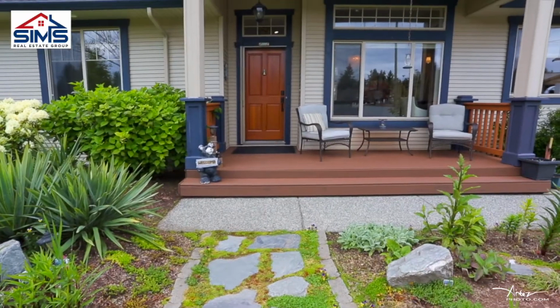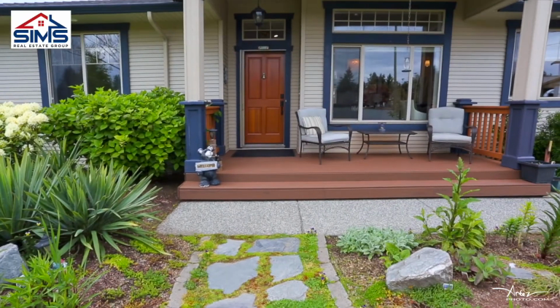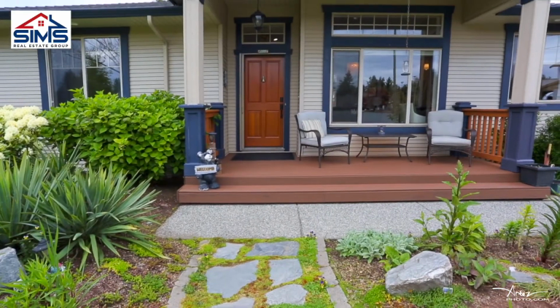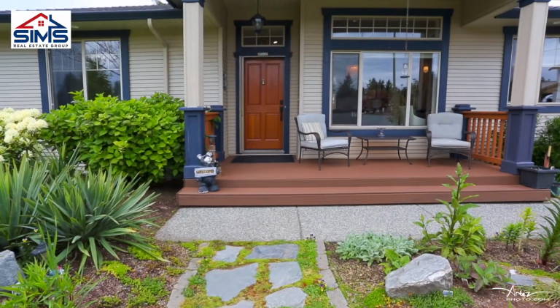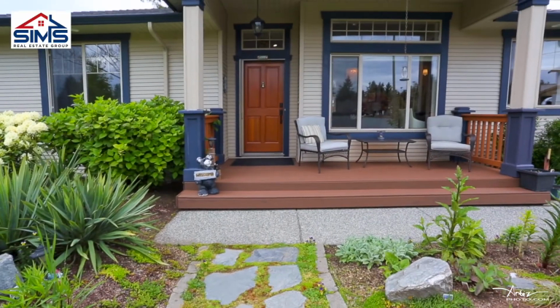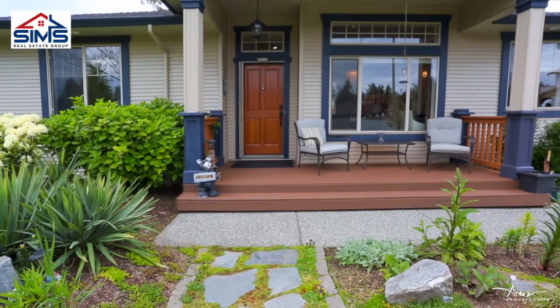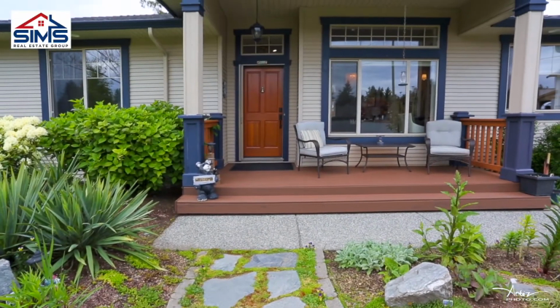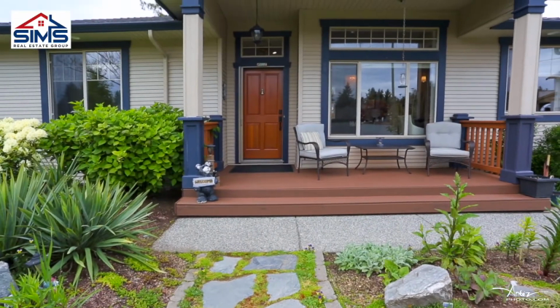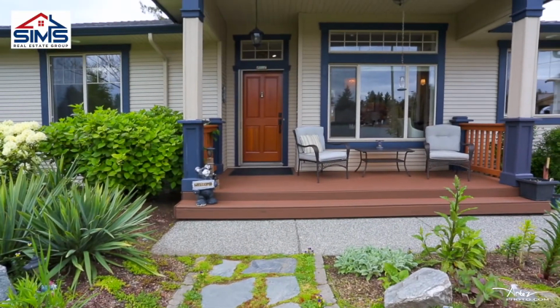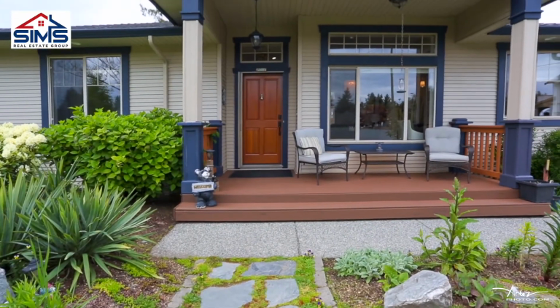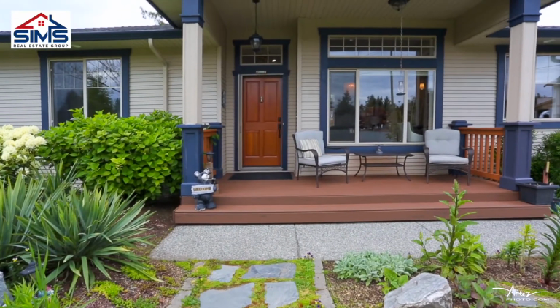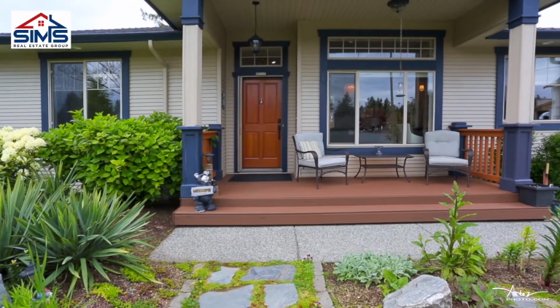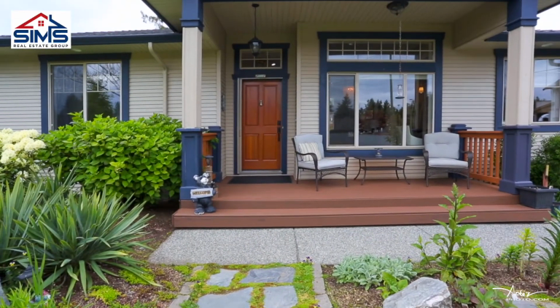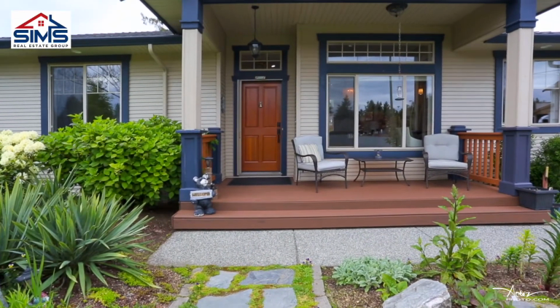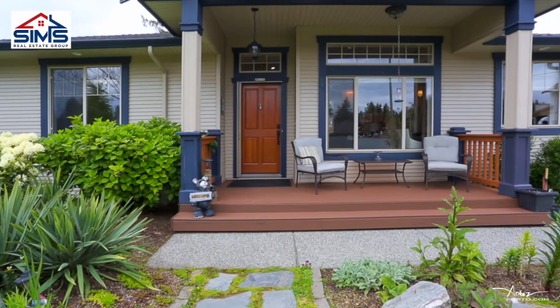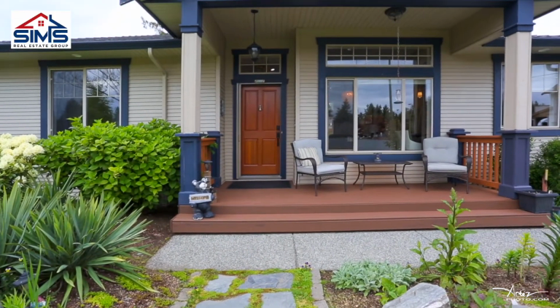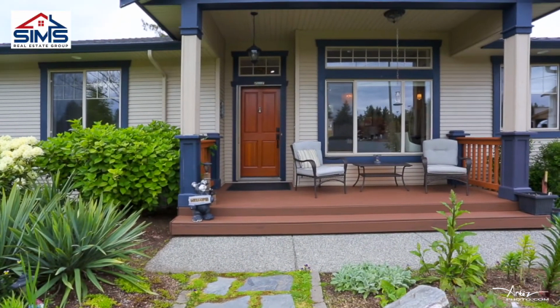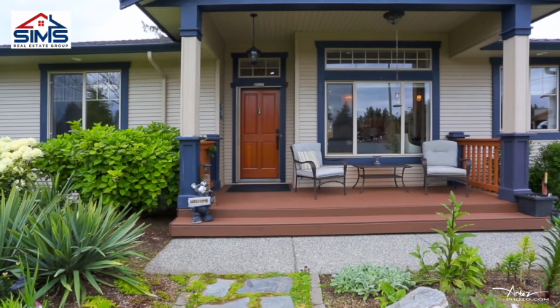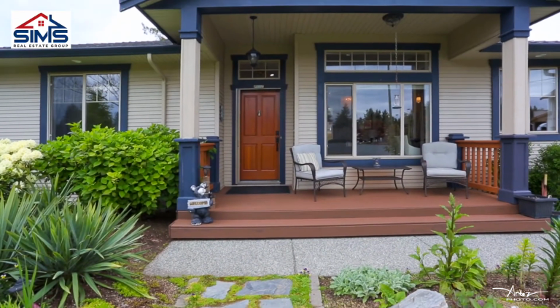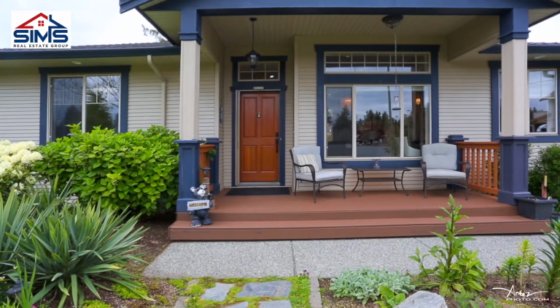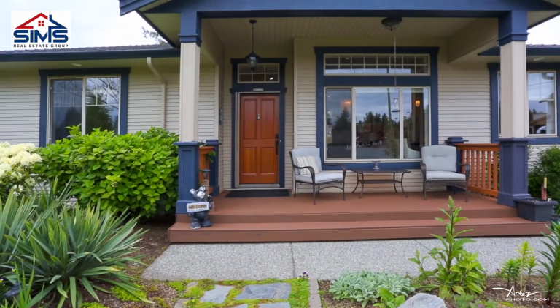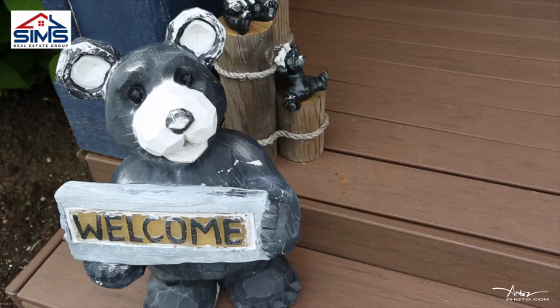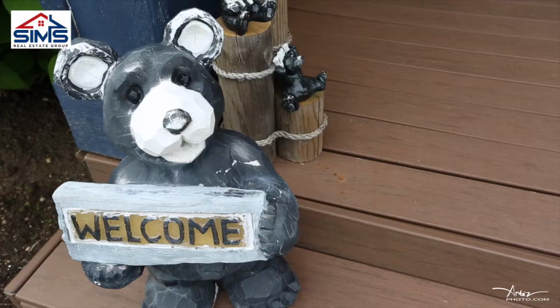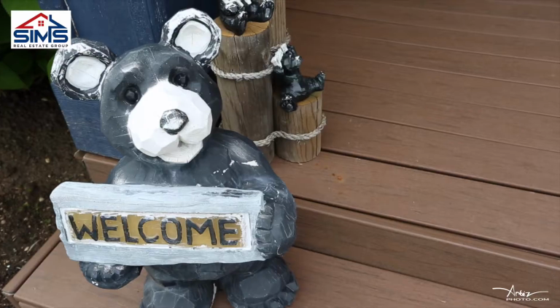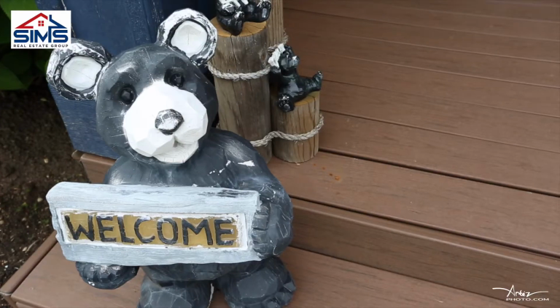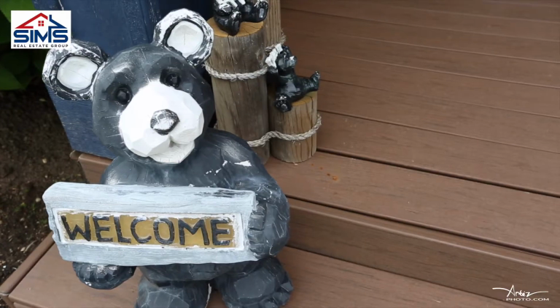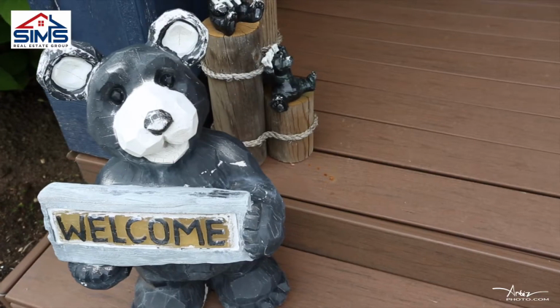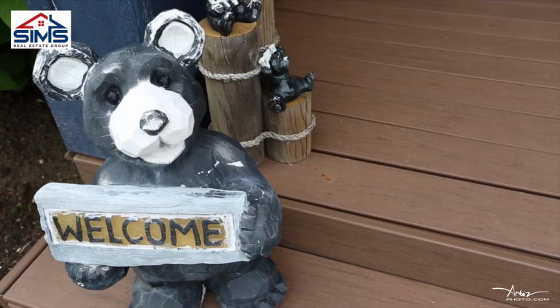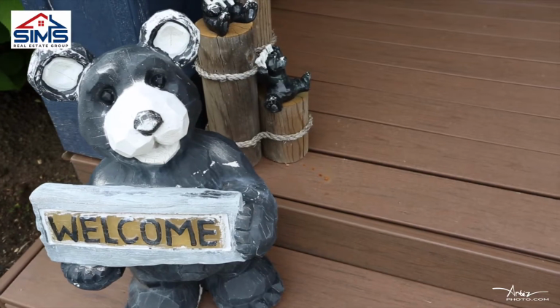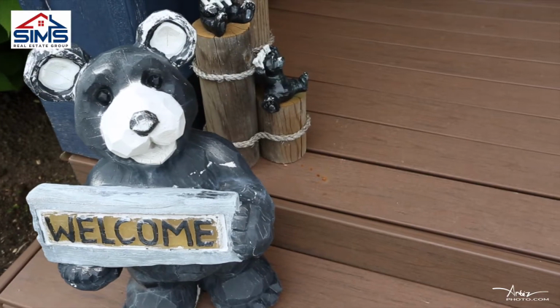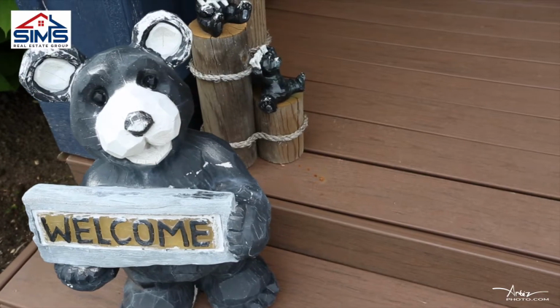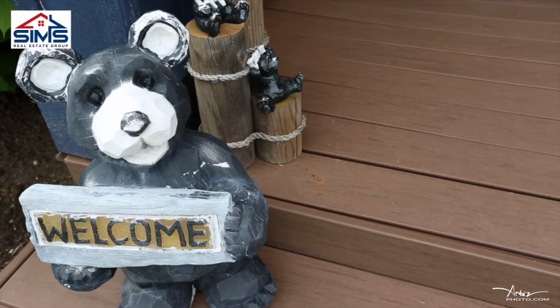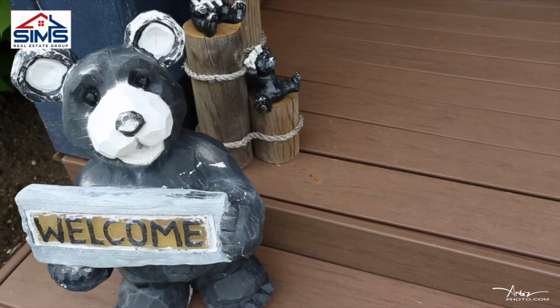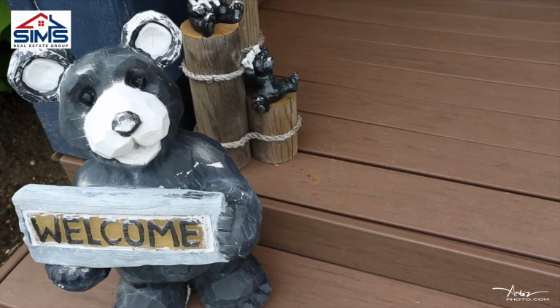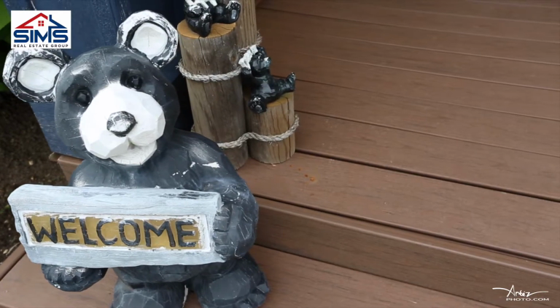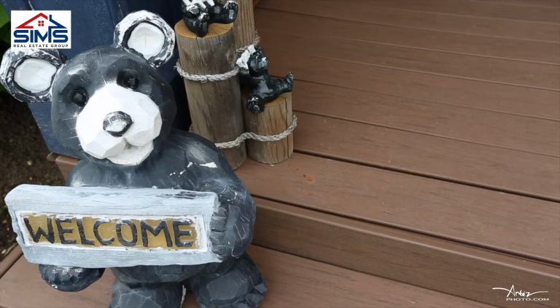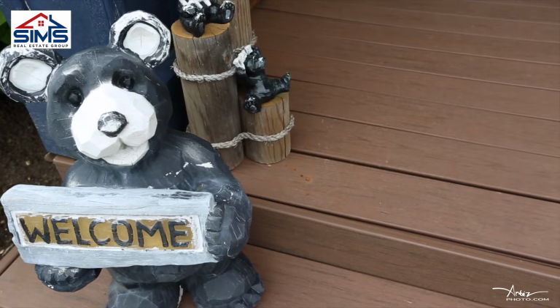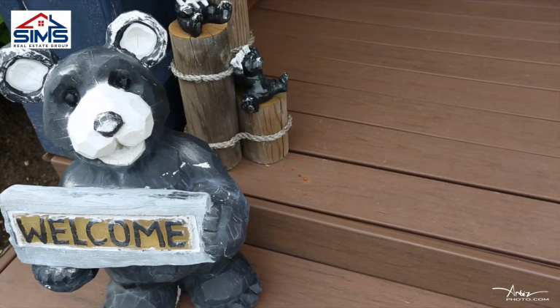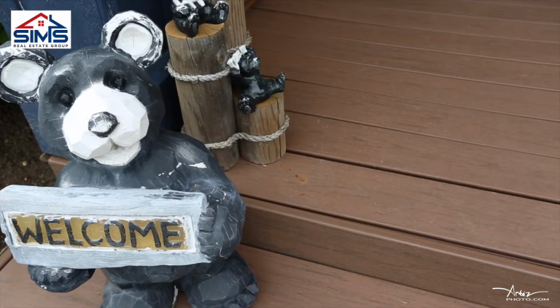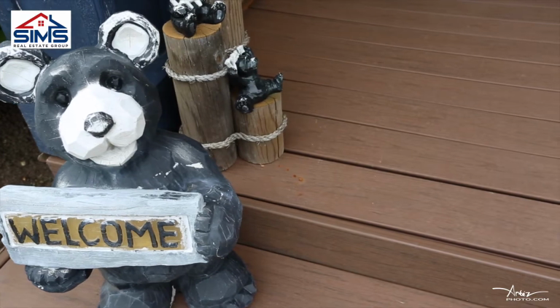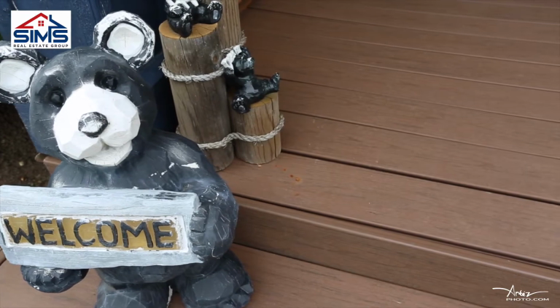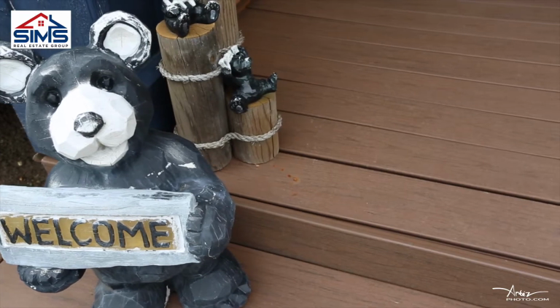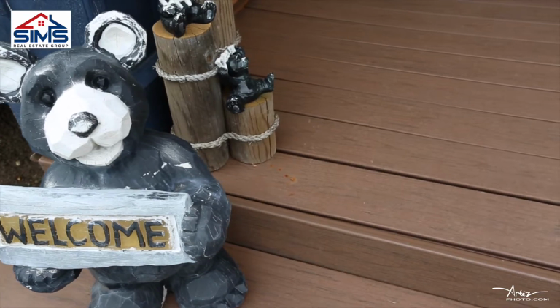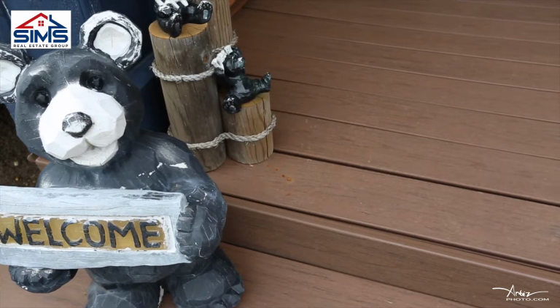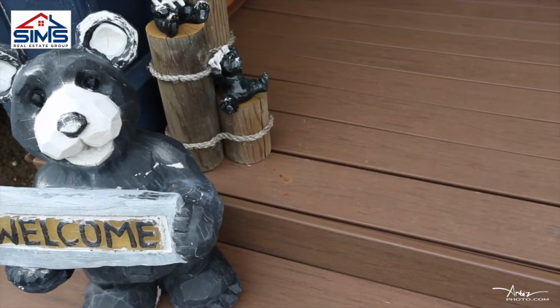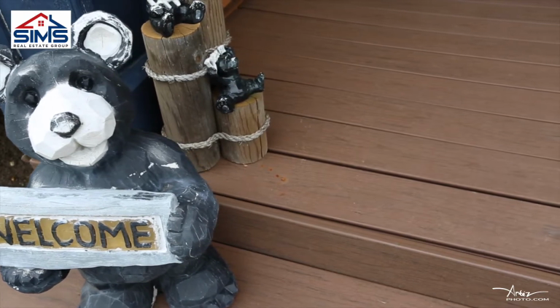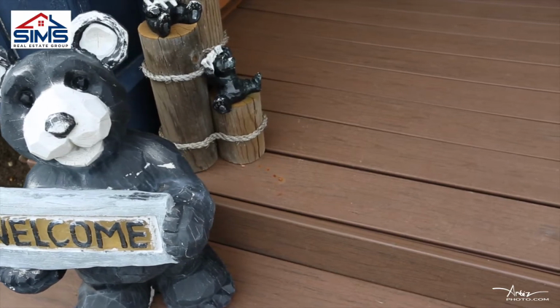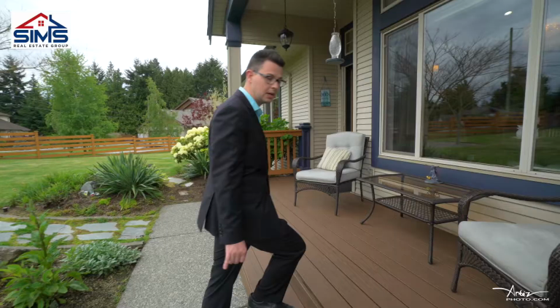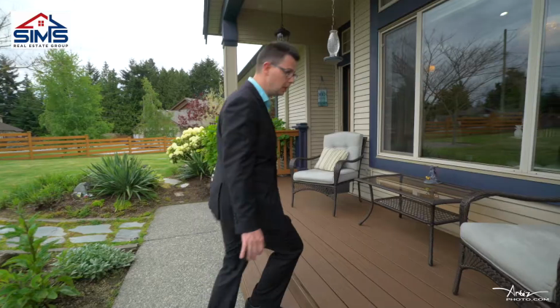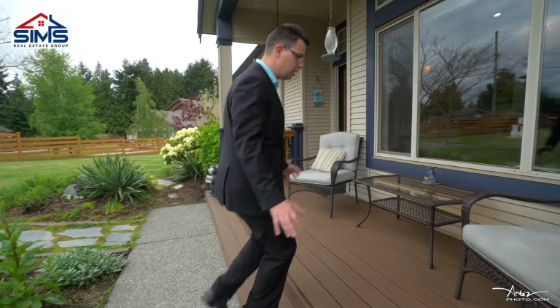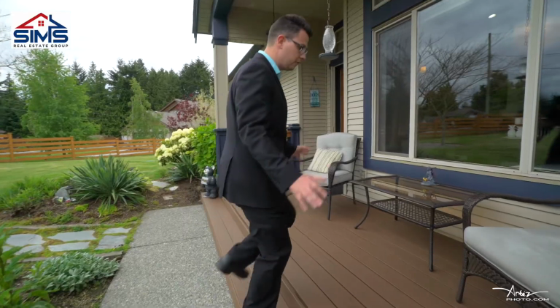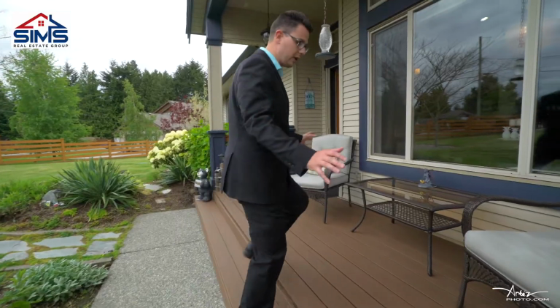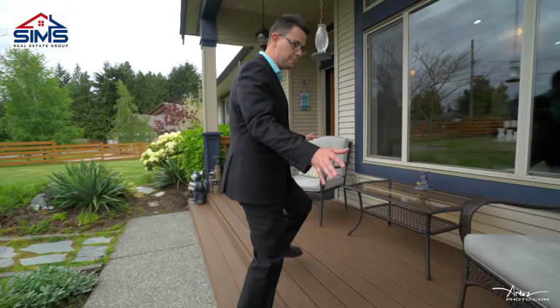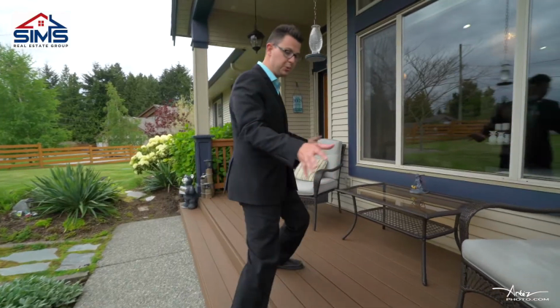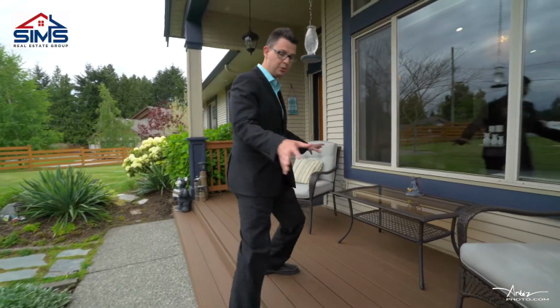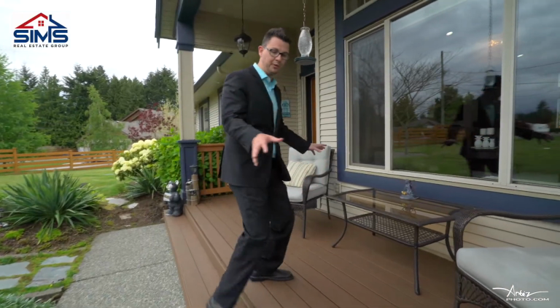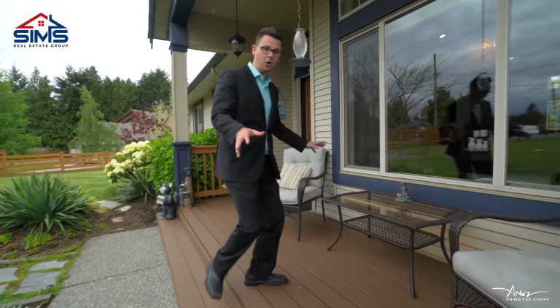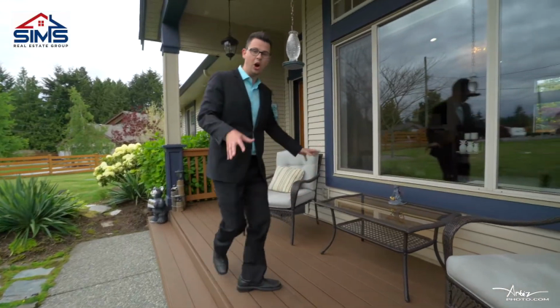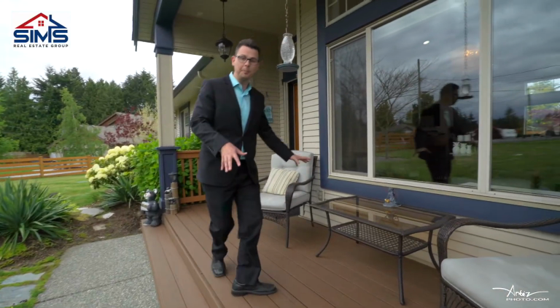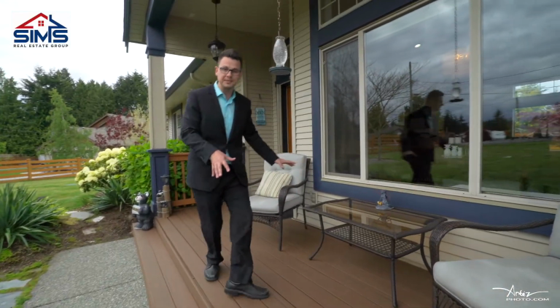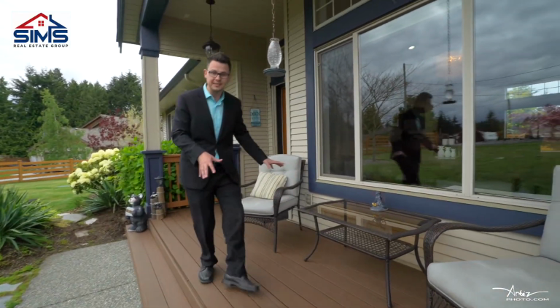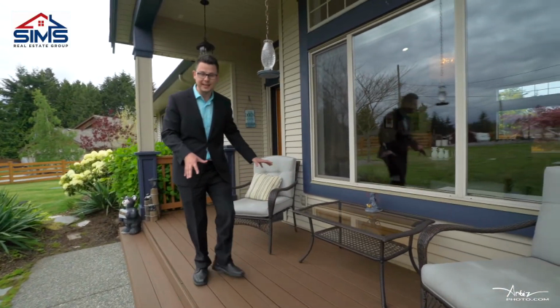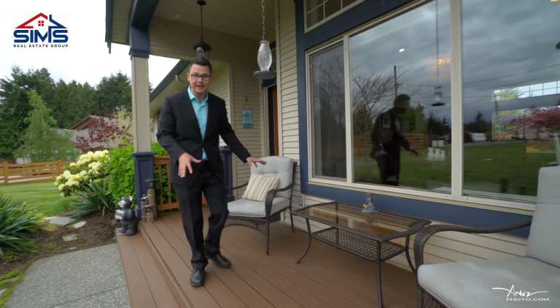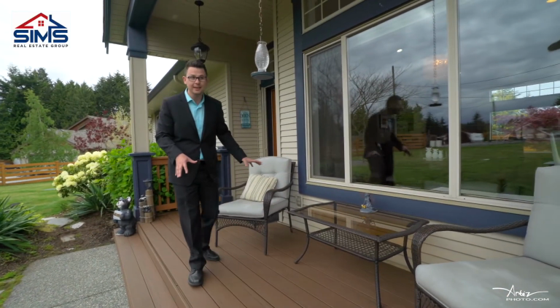This house has incredible curb appeal. Every facet of the property has been manicured and landscaped. We've got a beautiful composite deck.